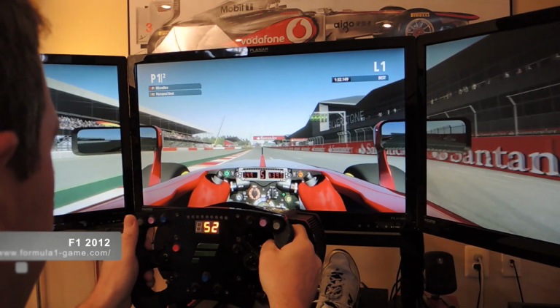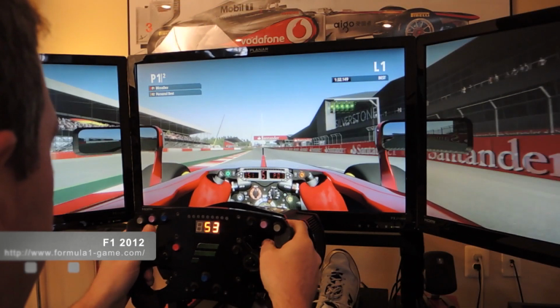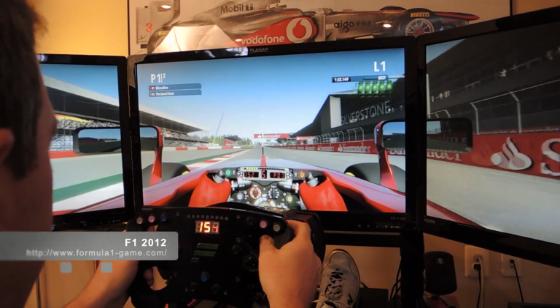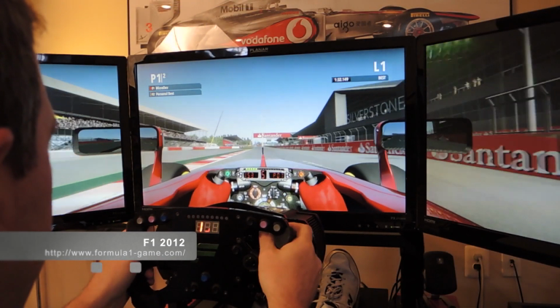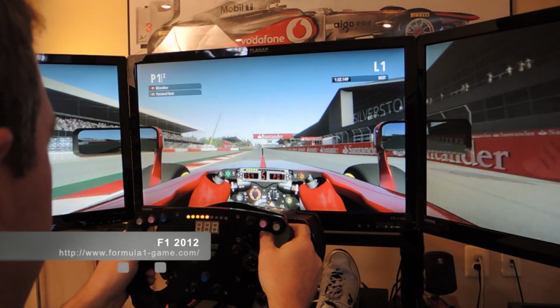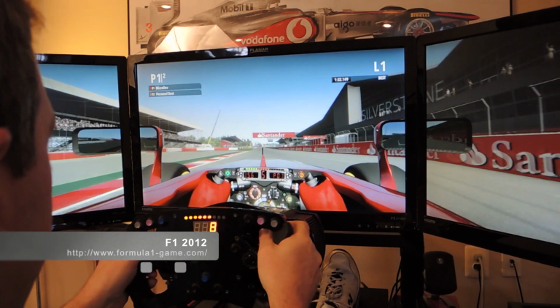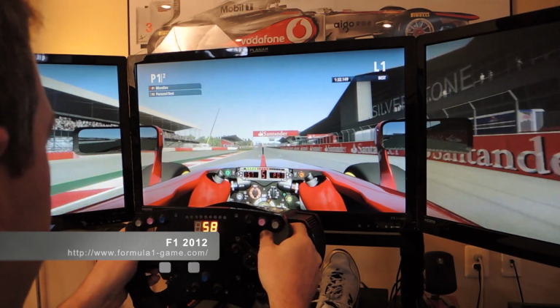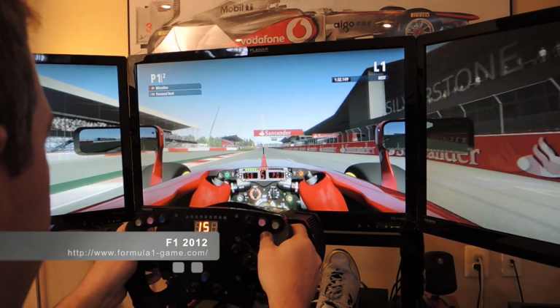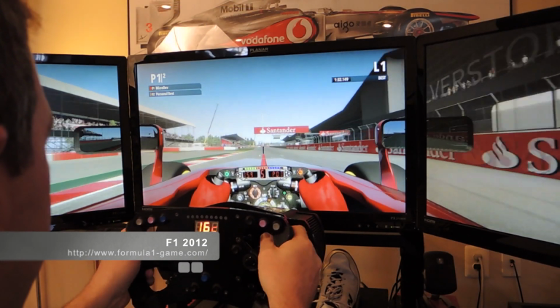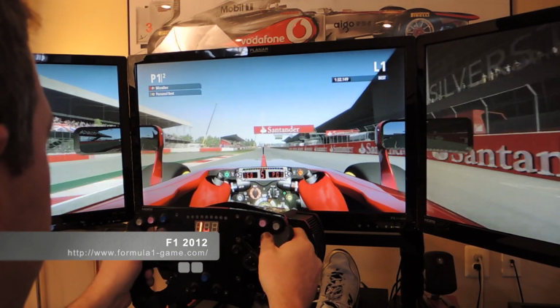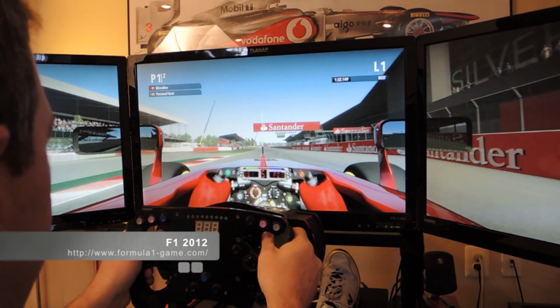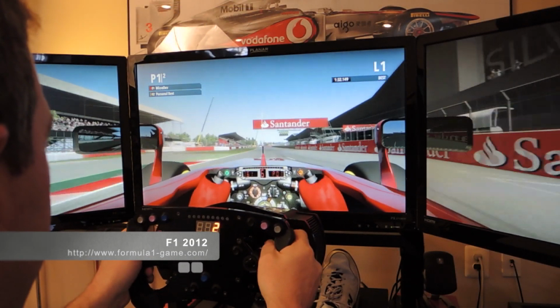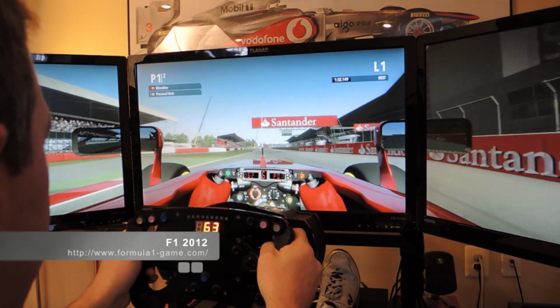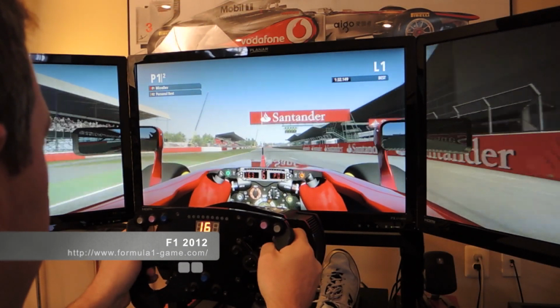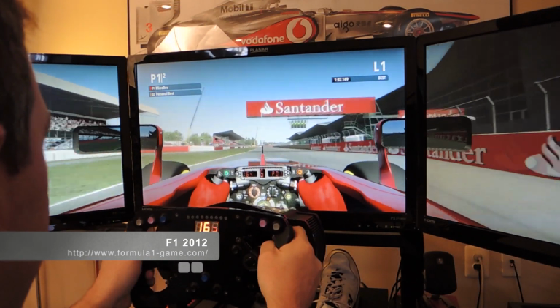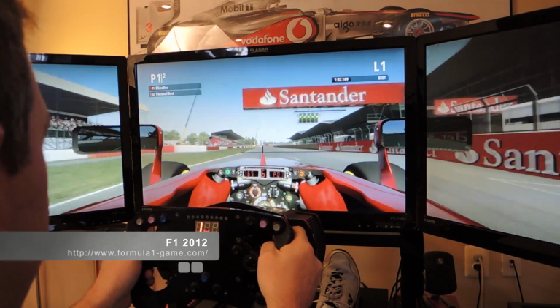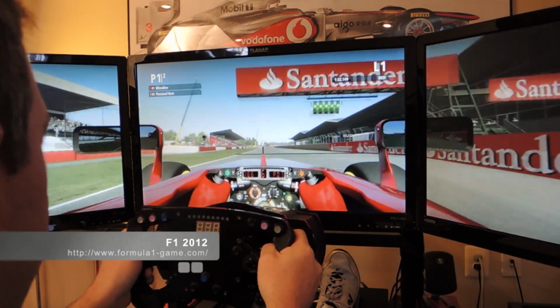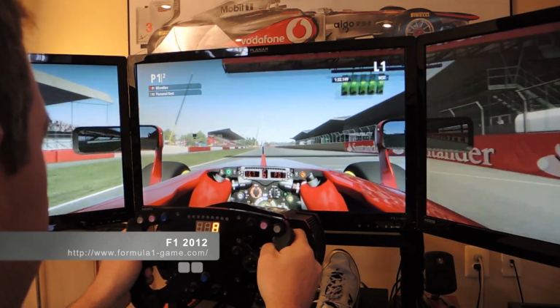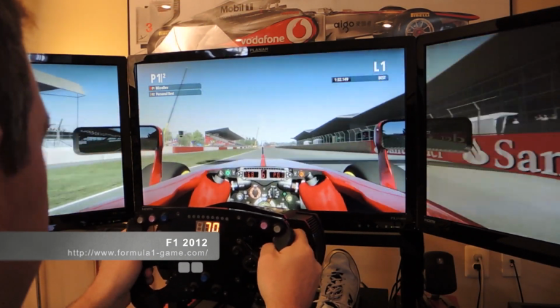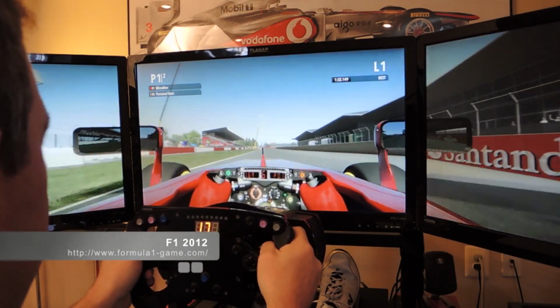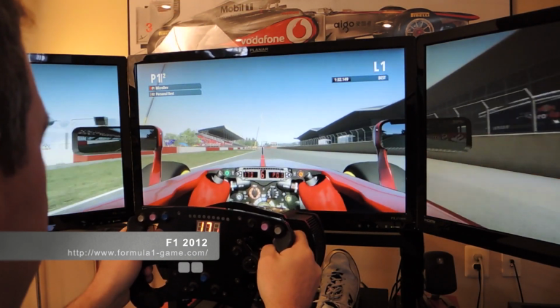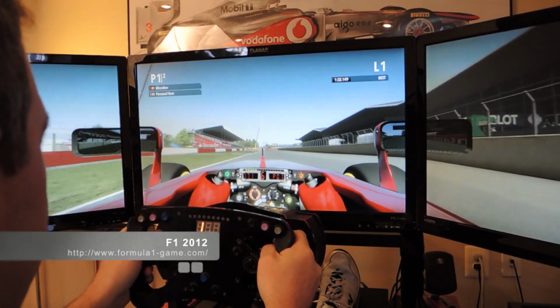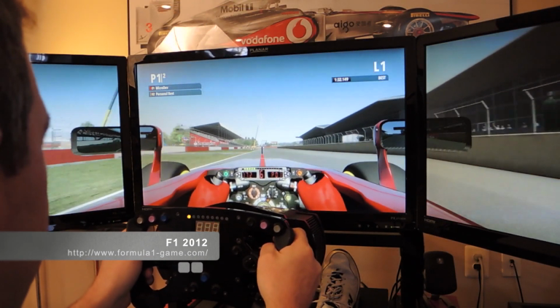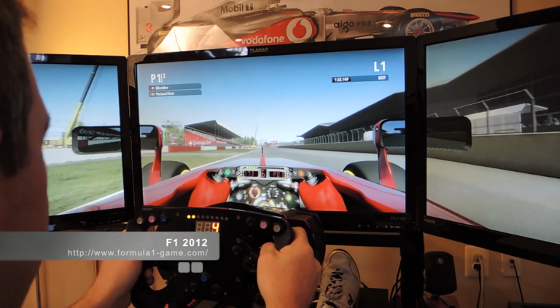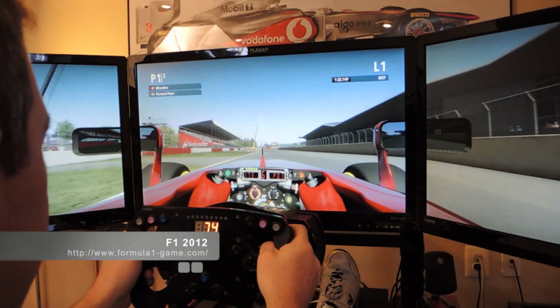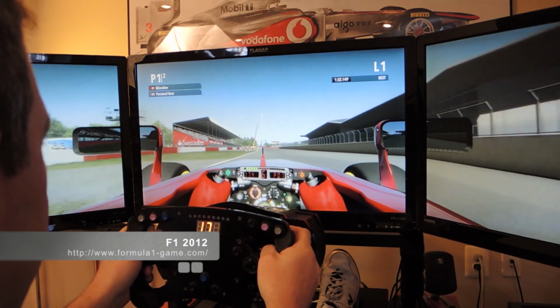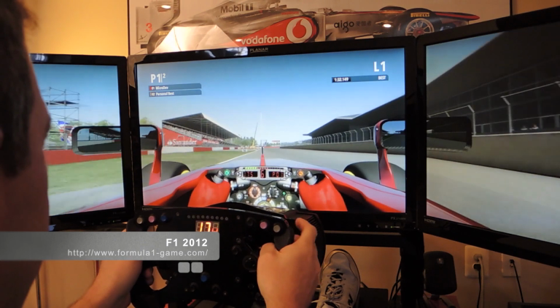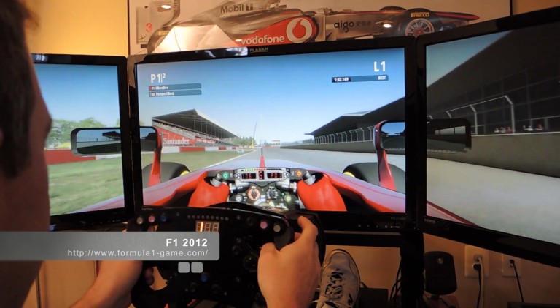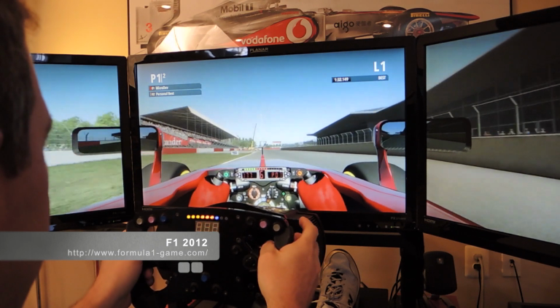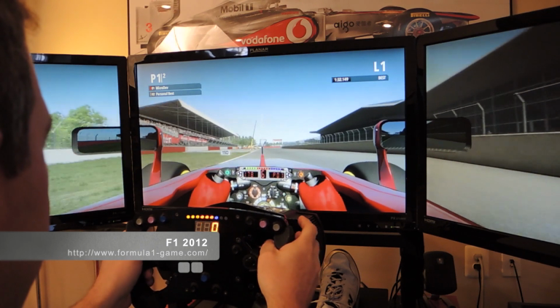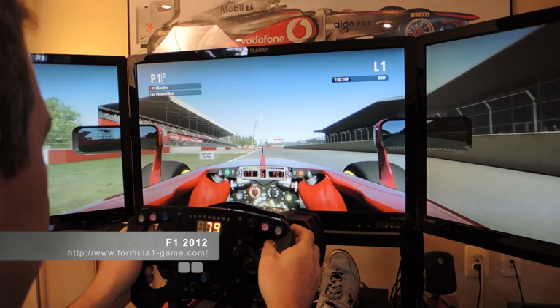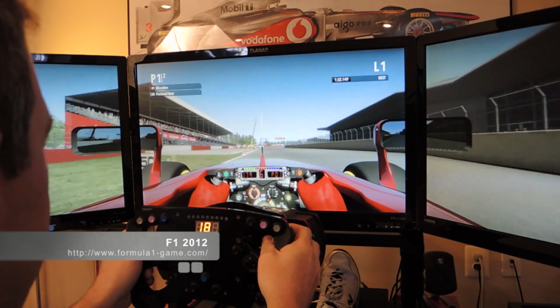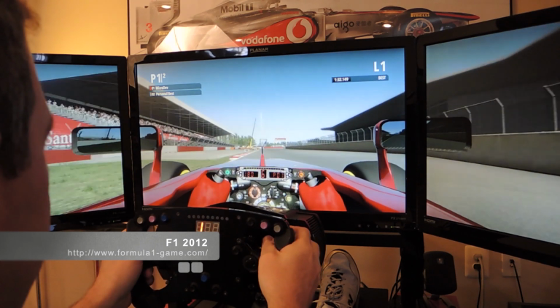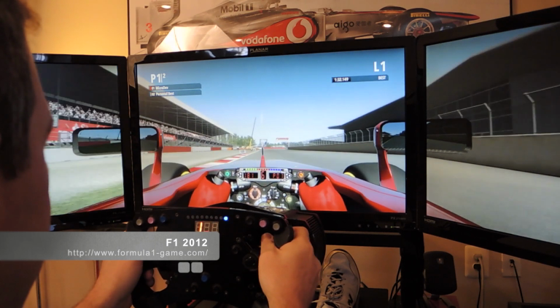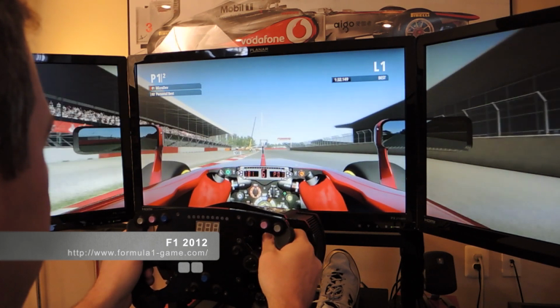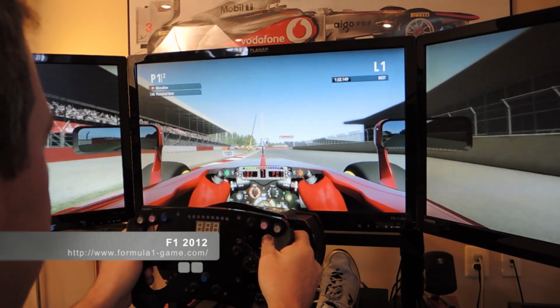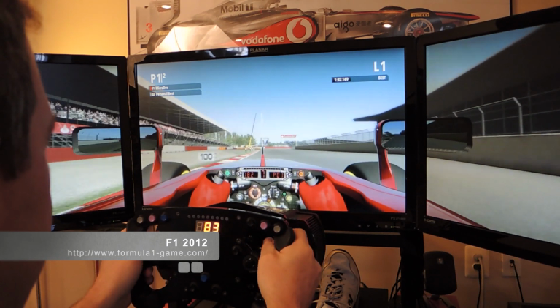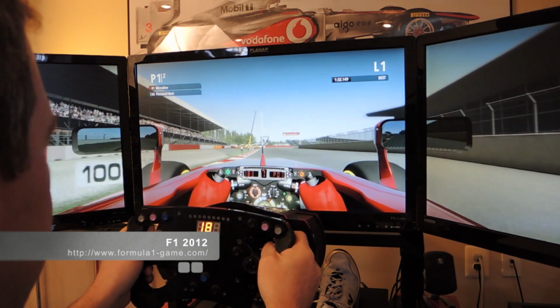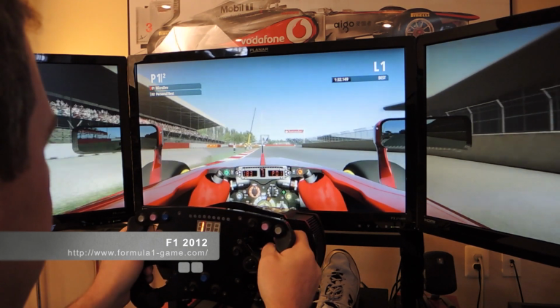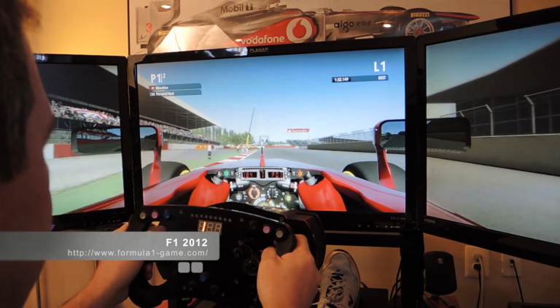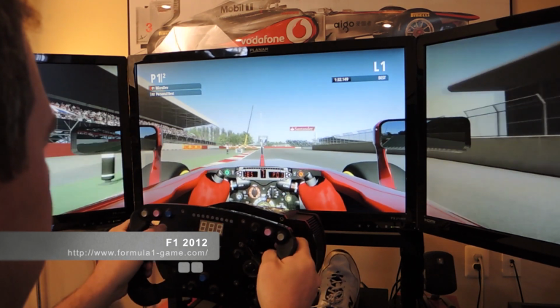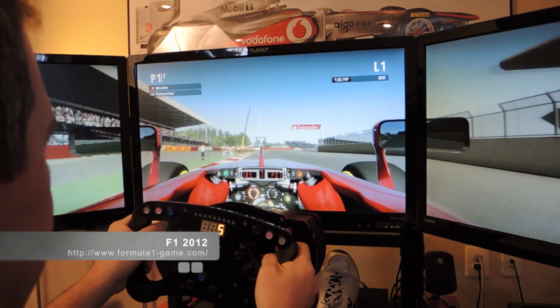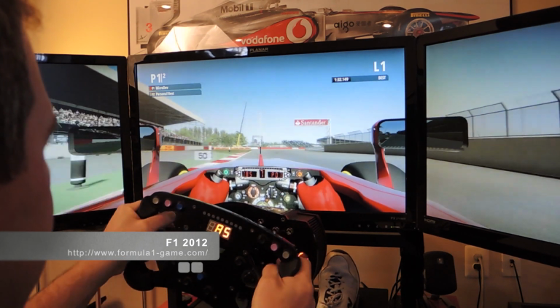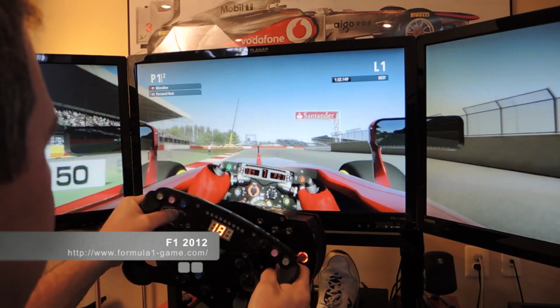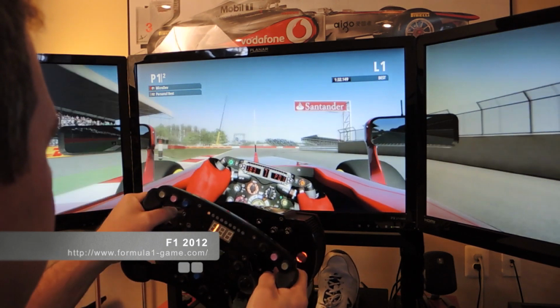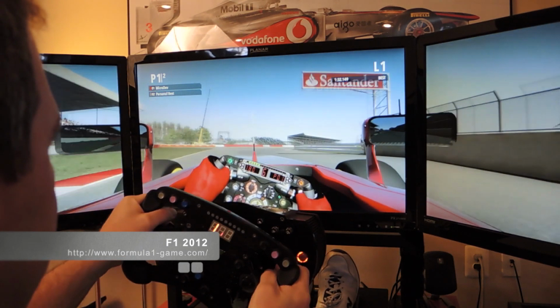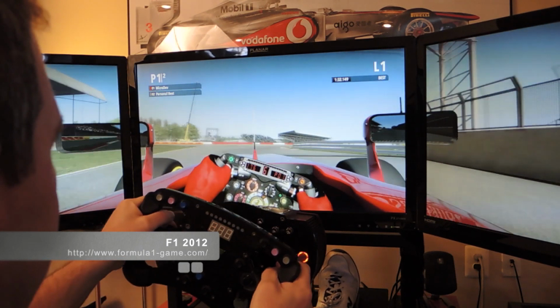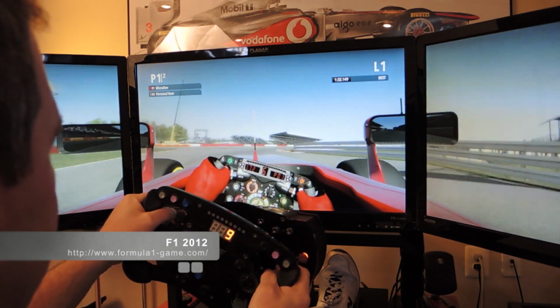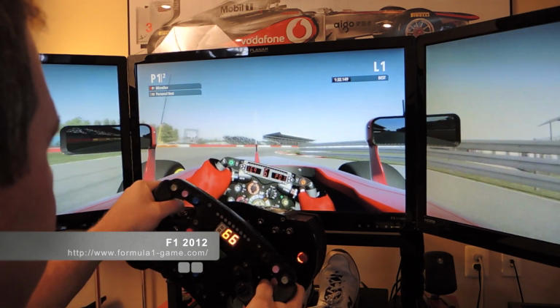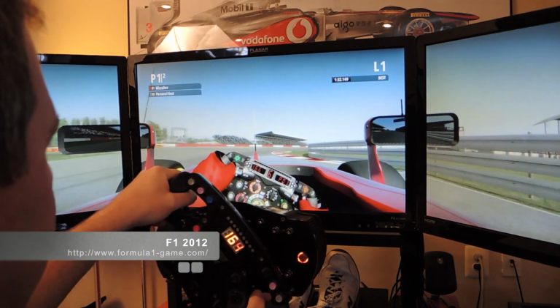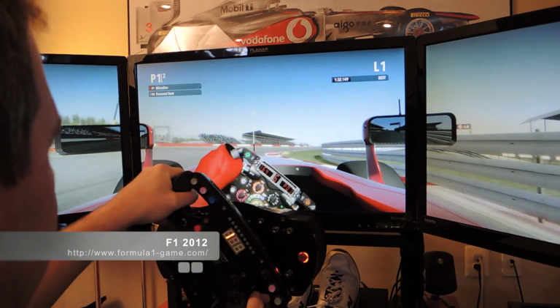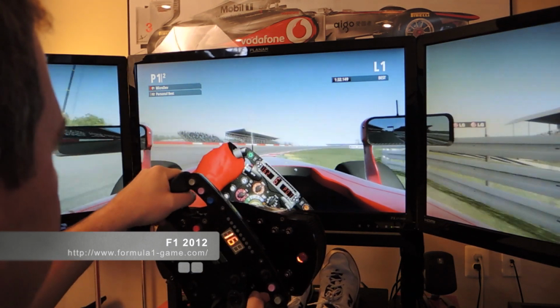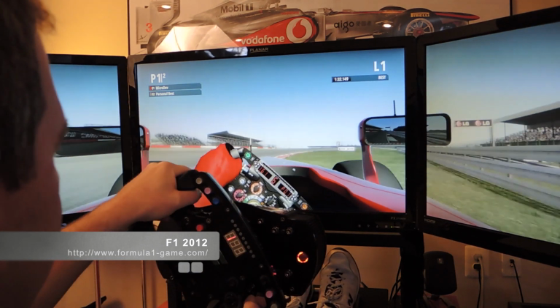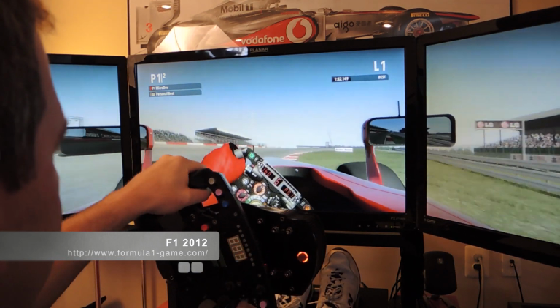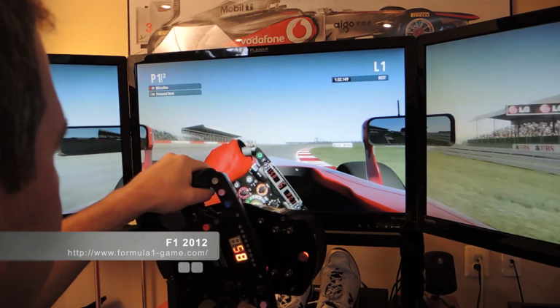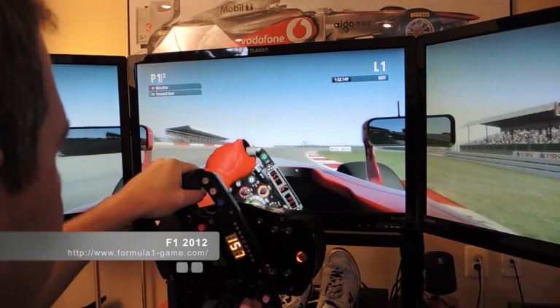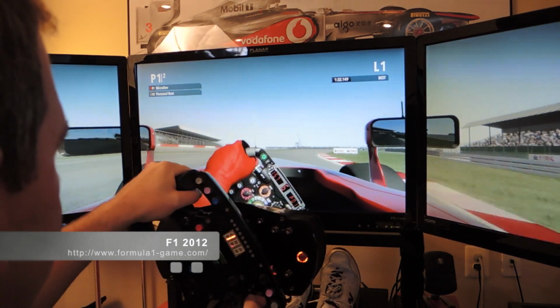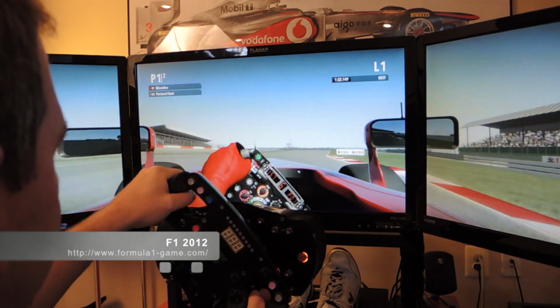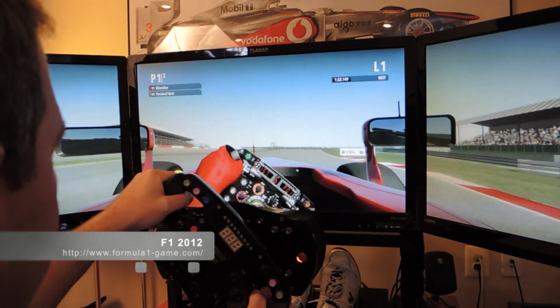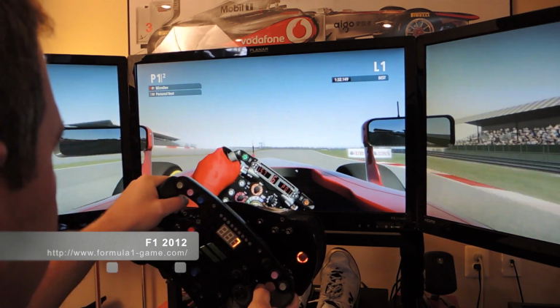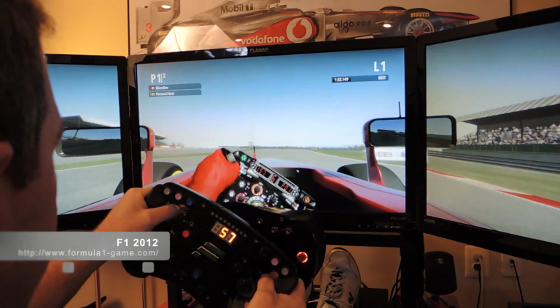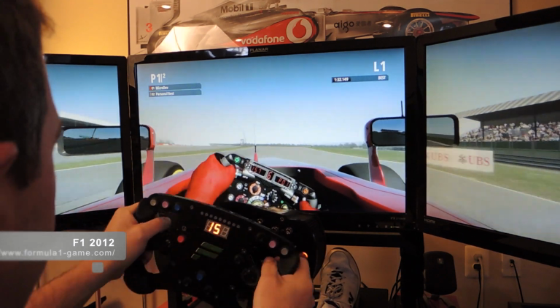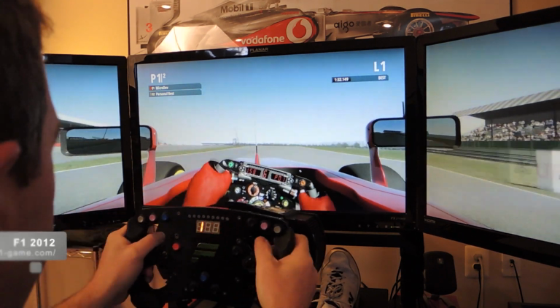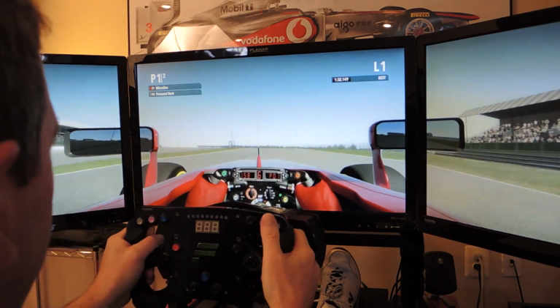Now let's put it all together with a couple of different driving sim examples to give you an idea of how well this works.